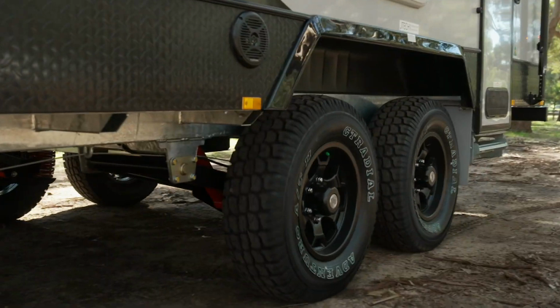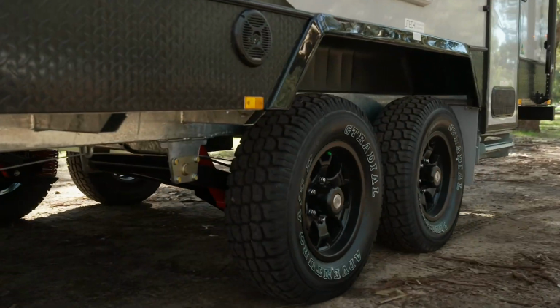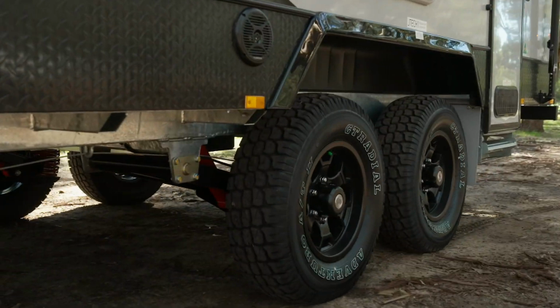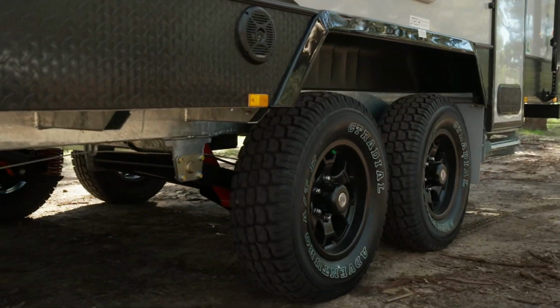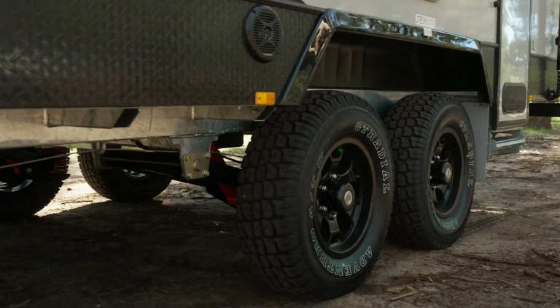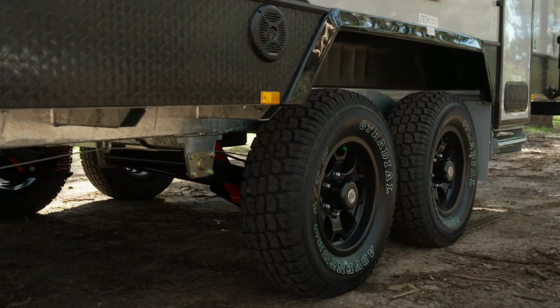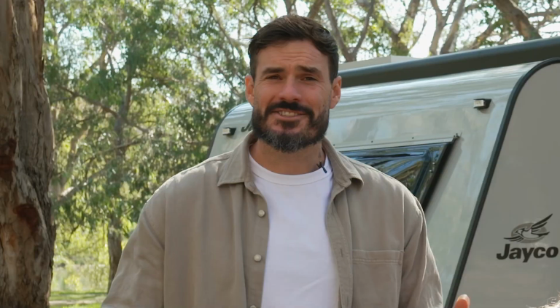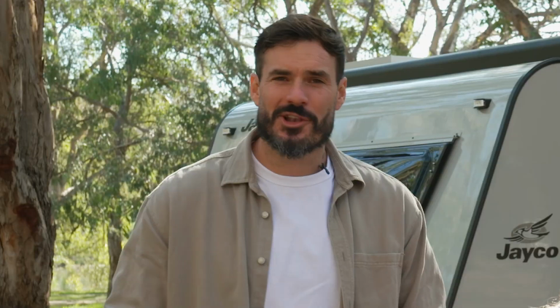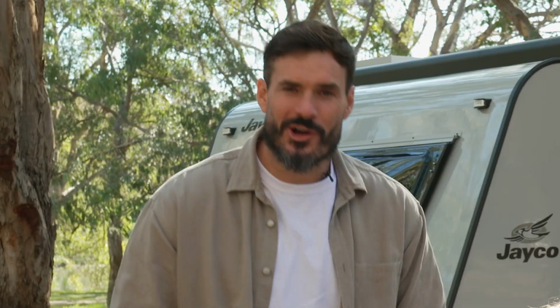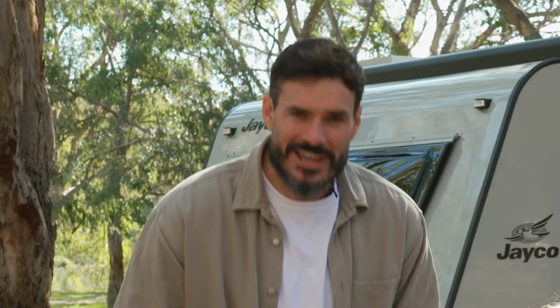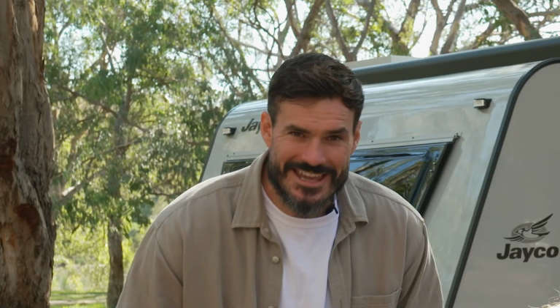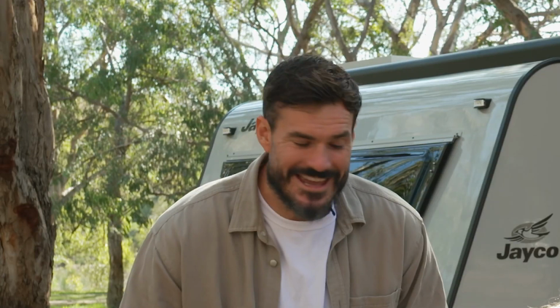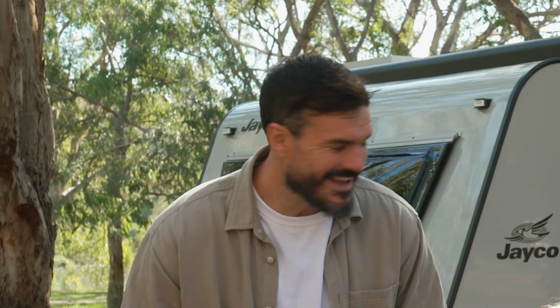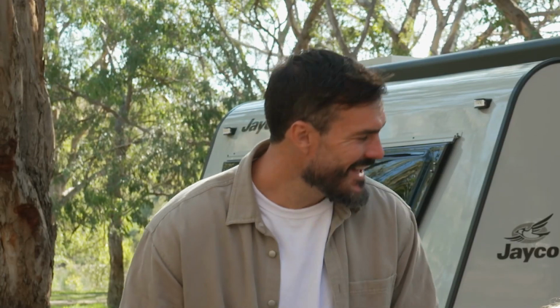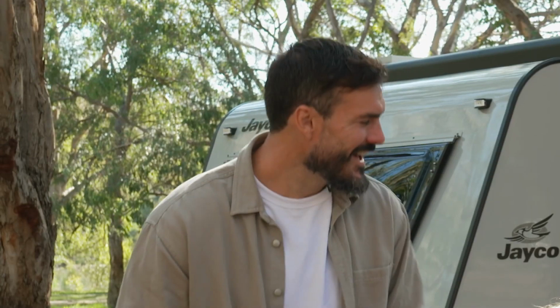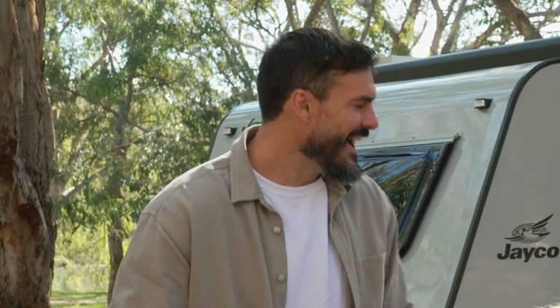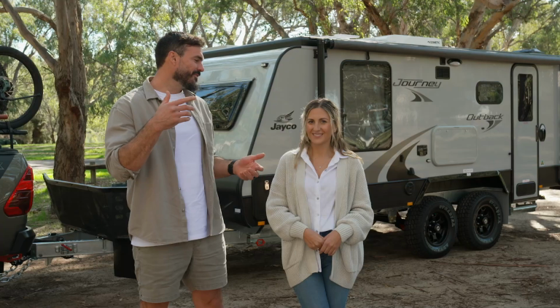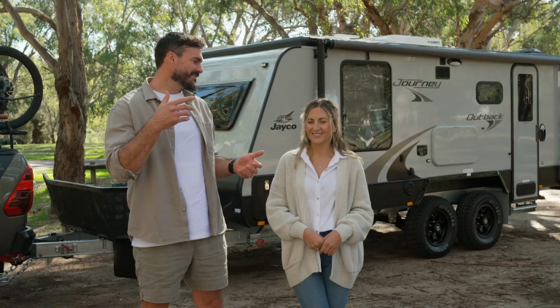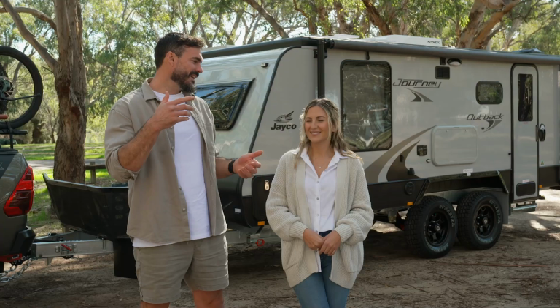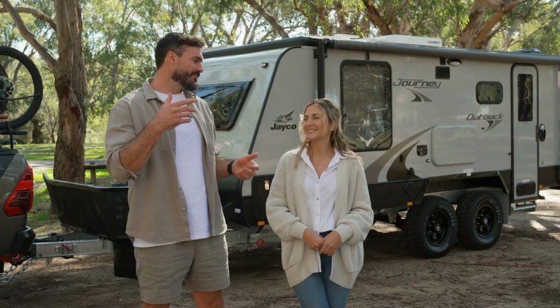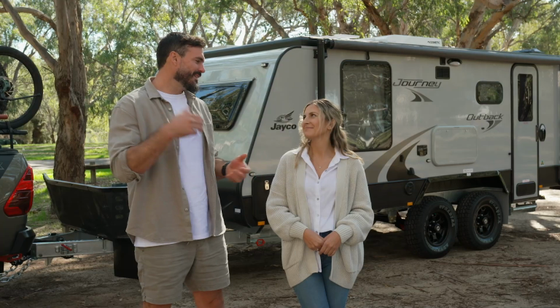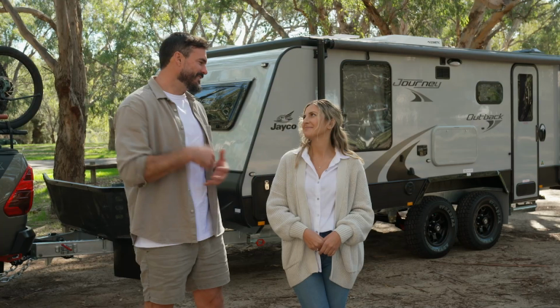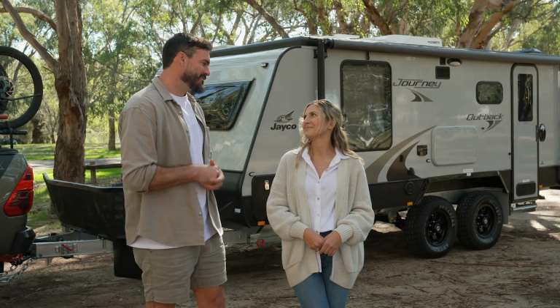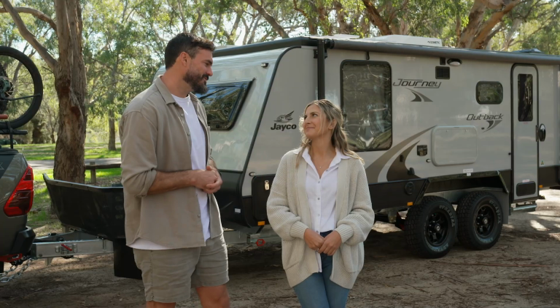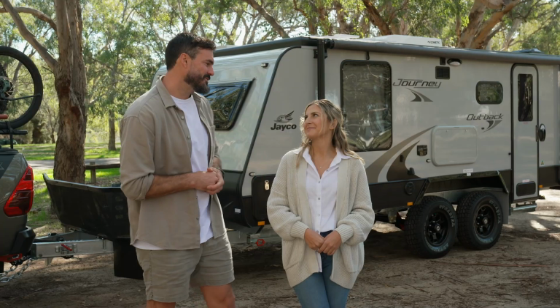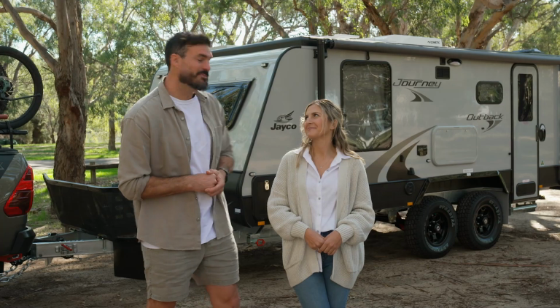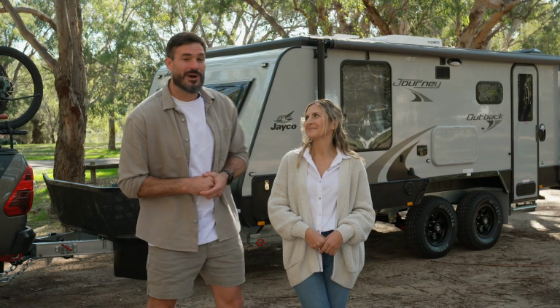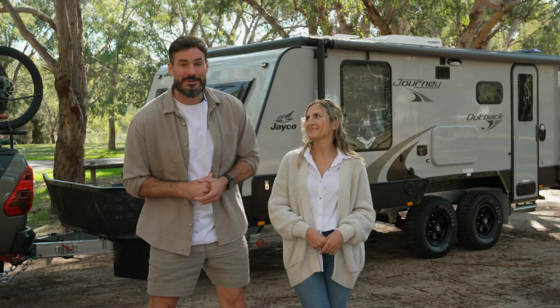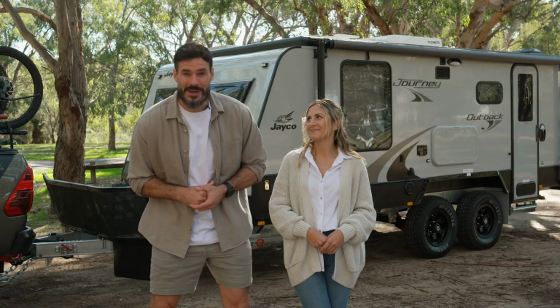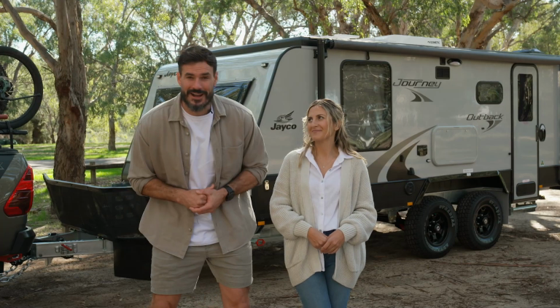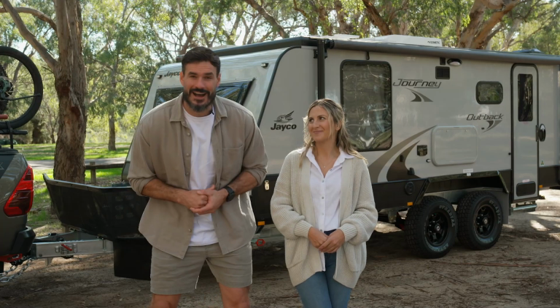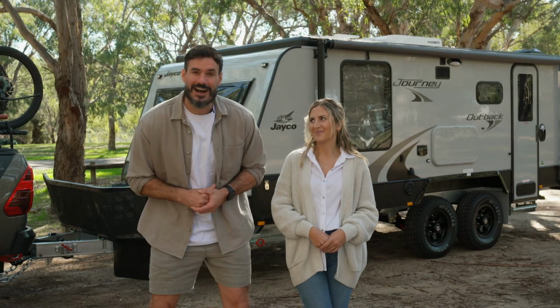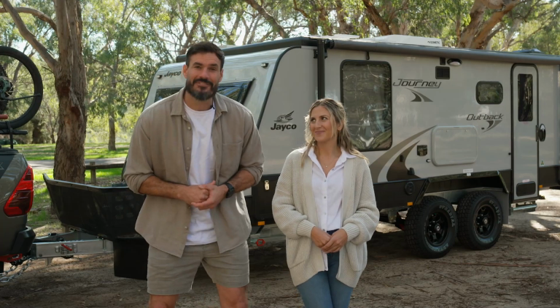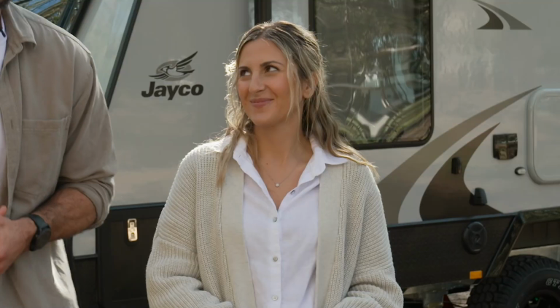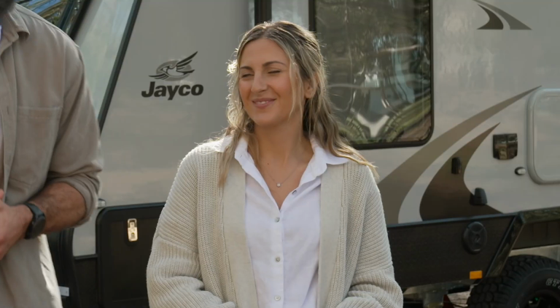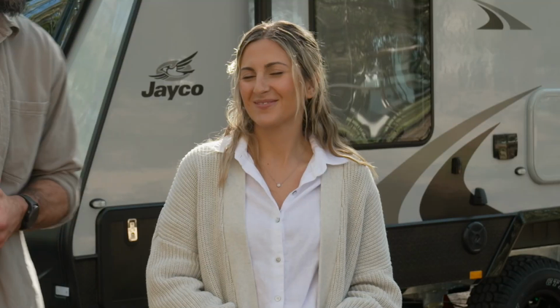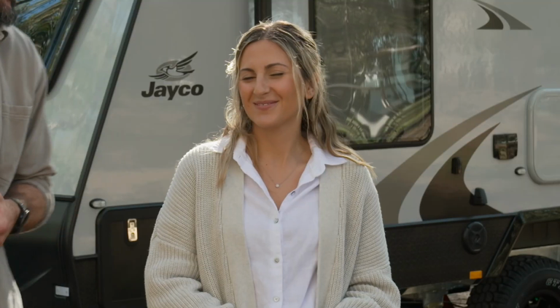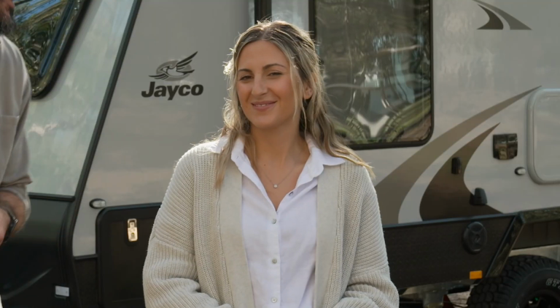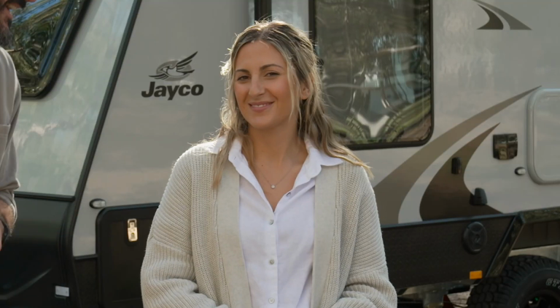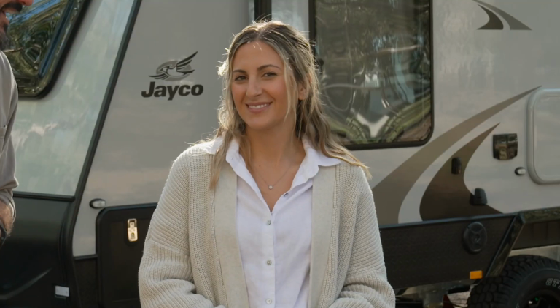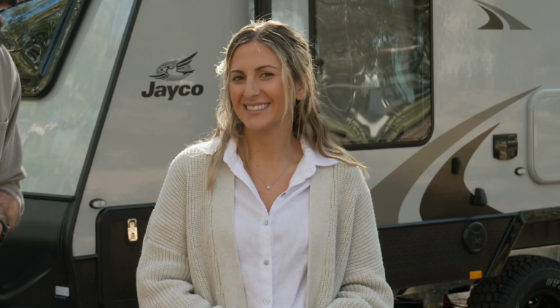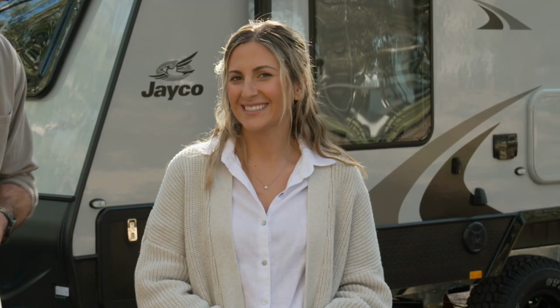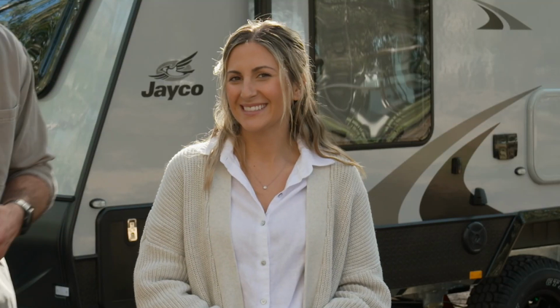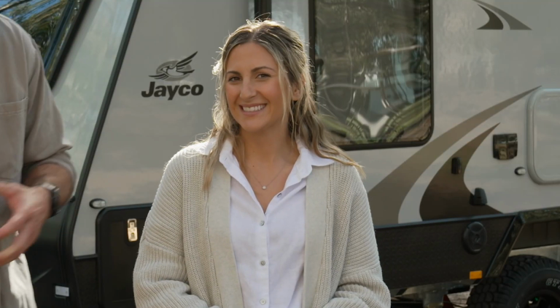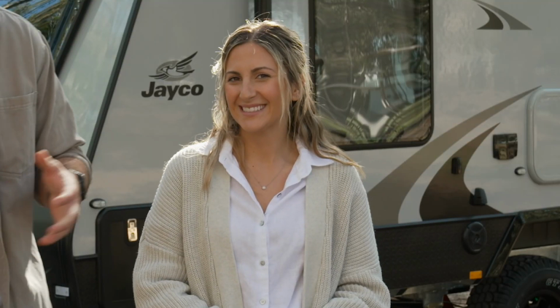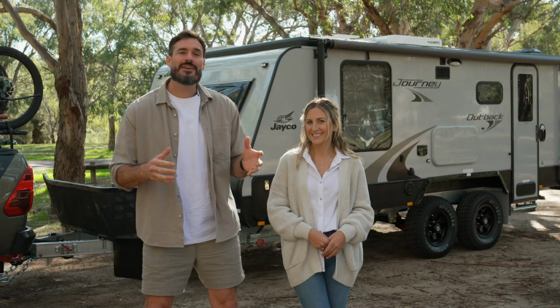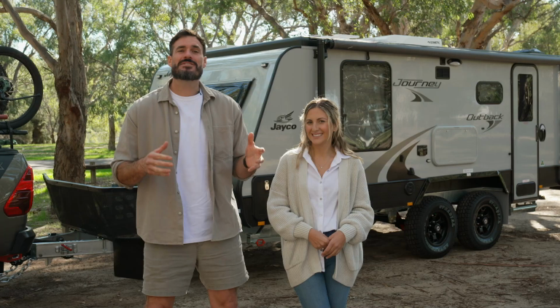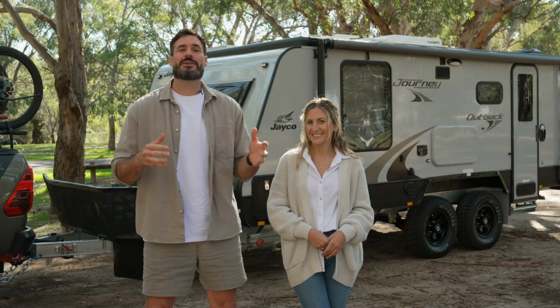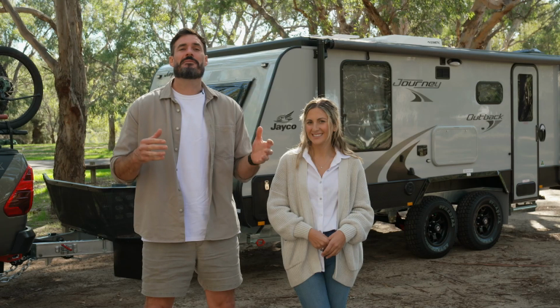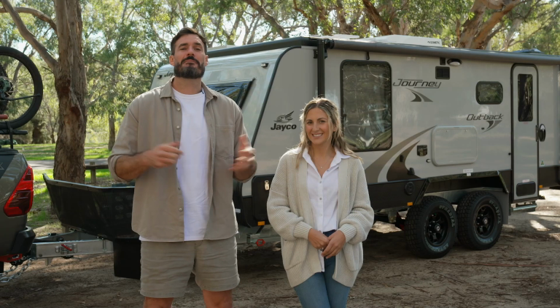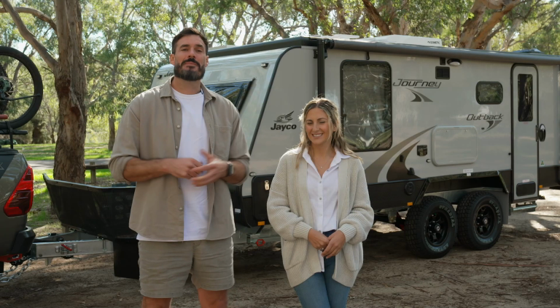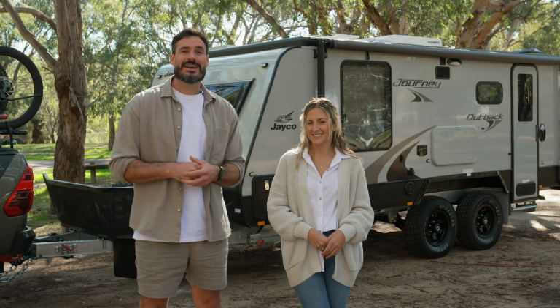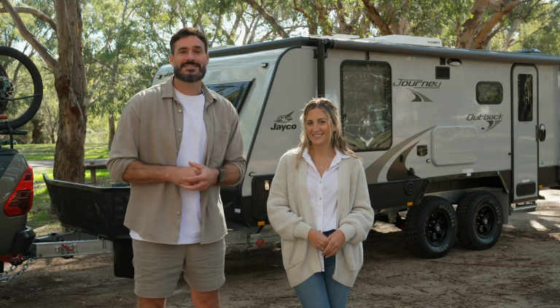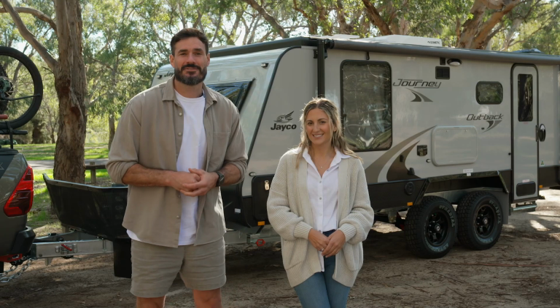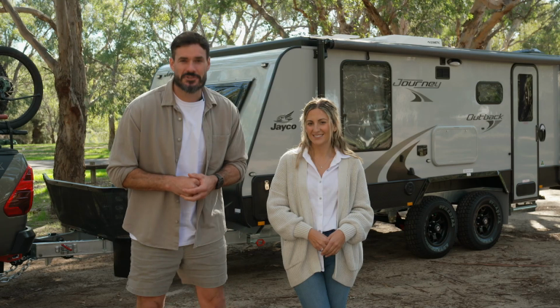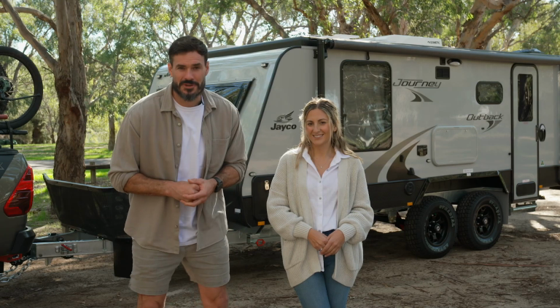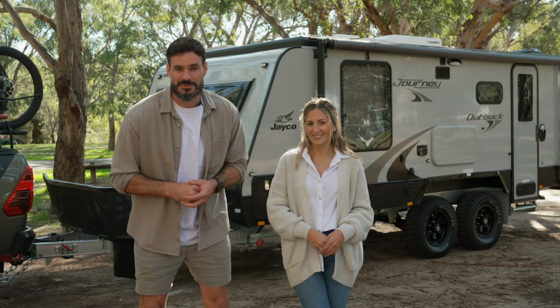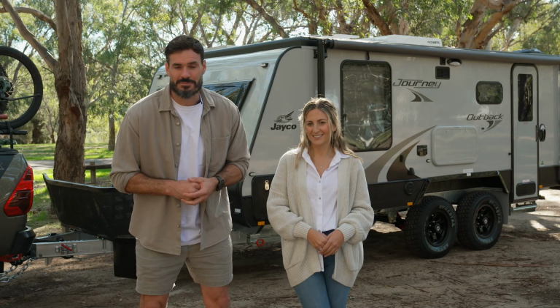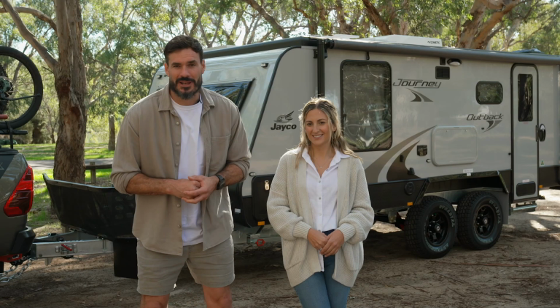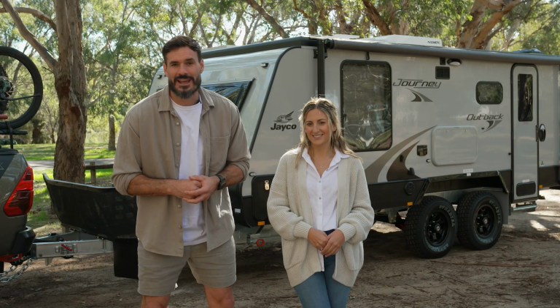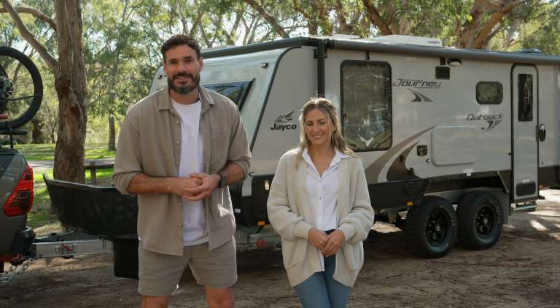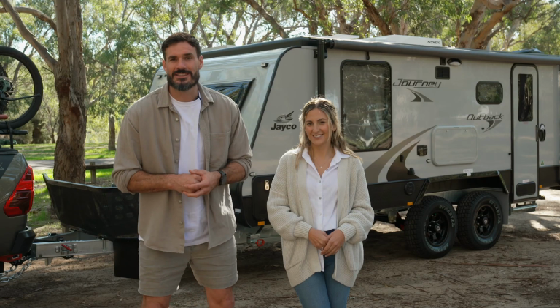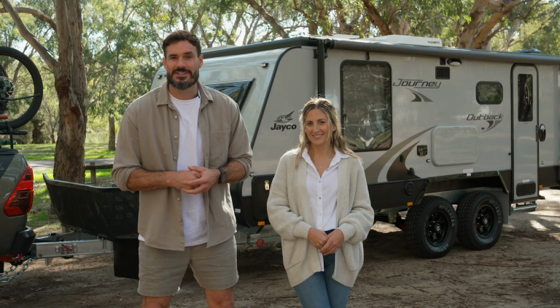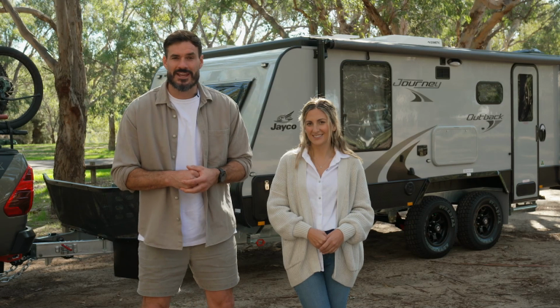Hey guys, Lockie here. Firstly, I want to introduce my better half, Irina. We have some massive trips planned this year.